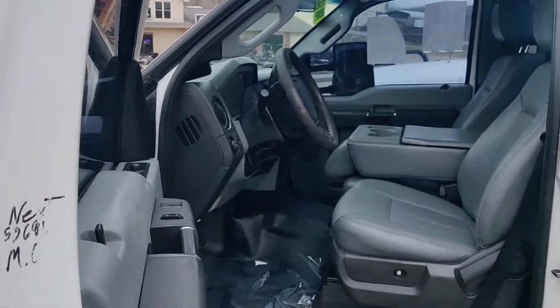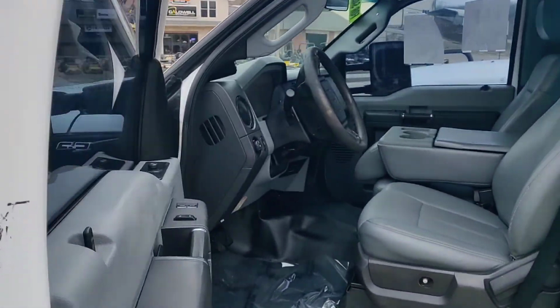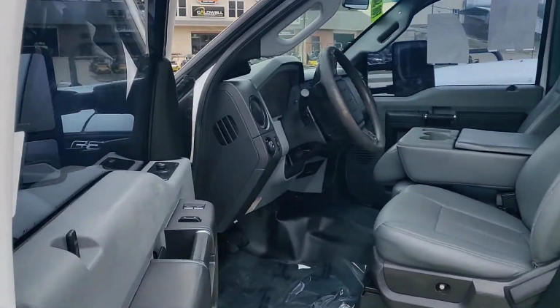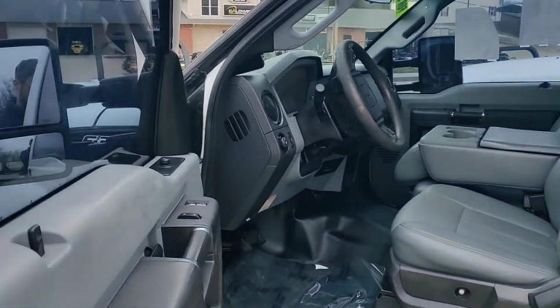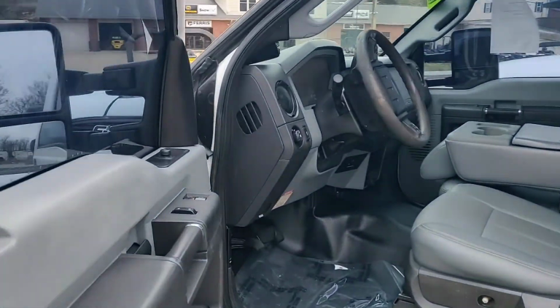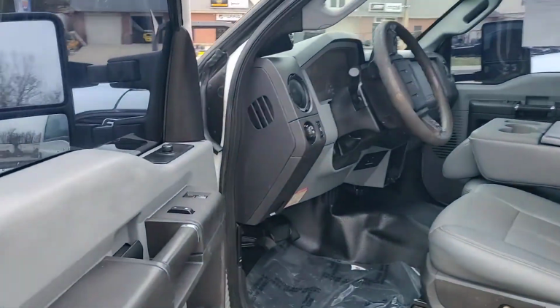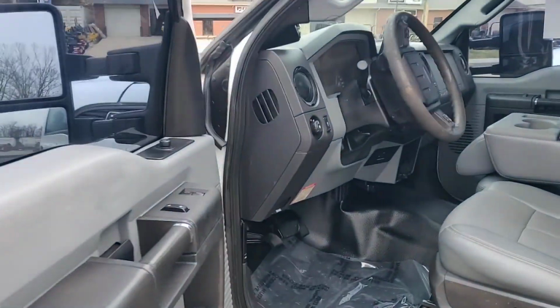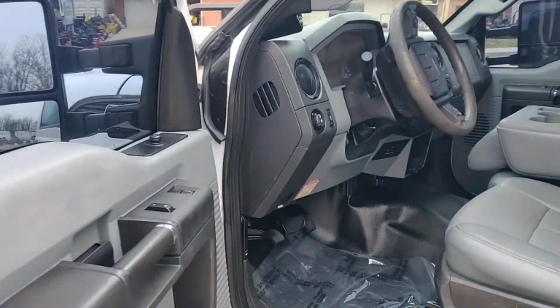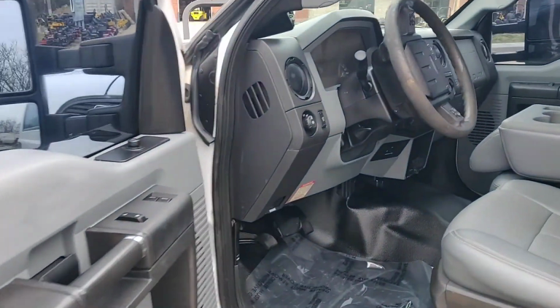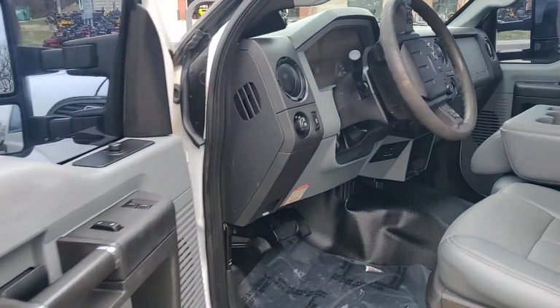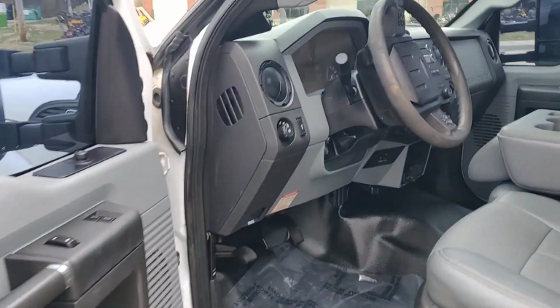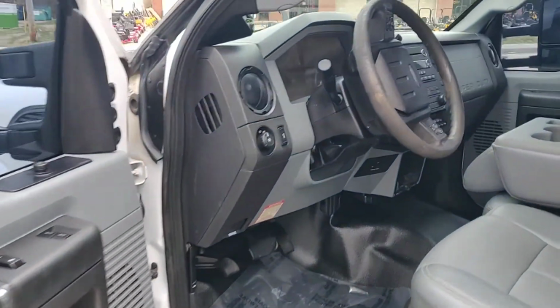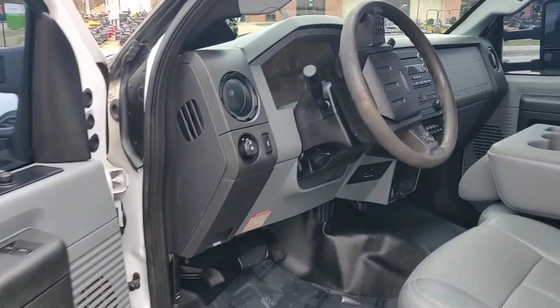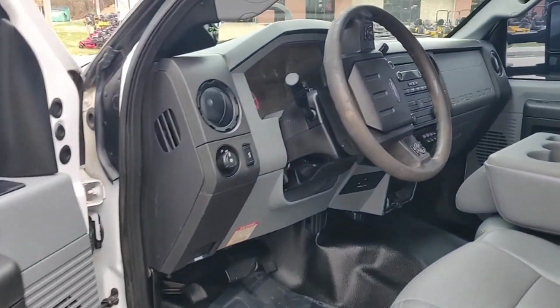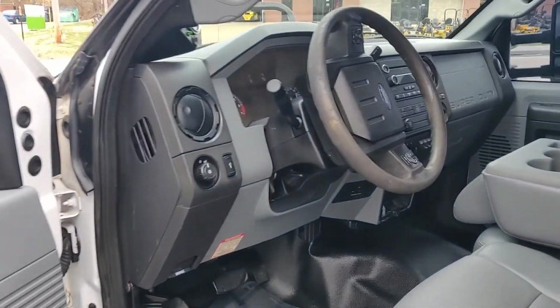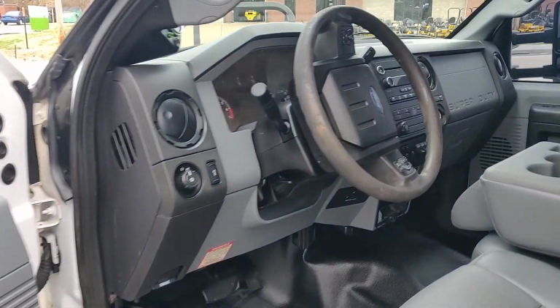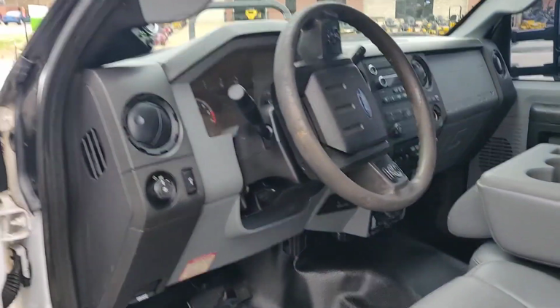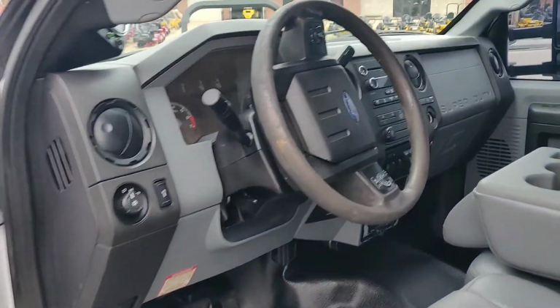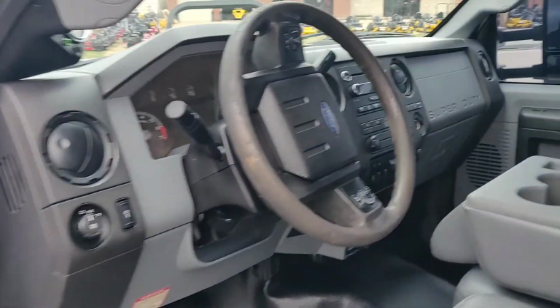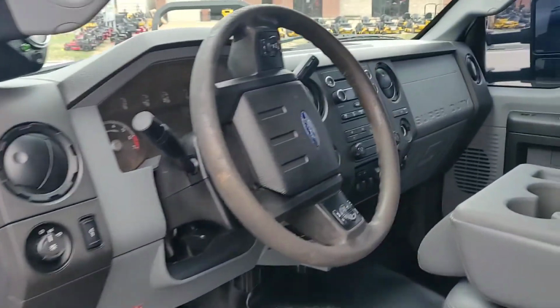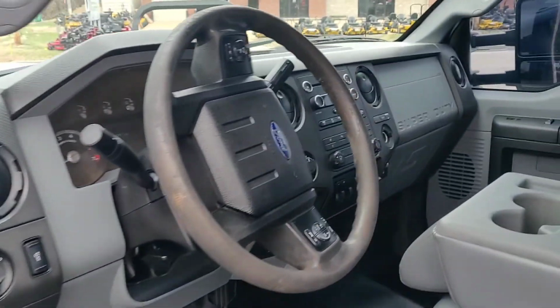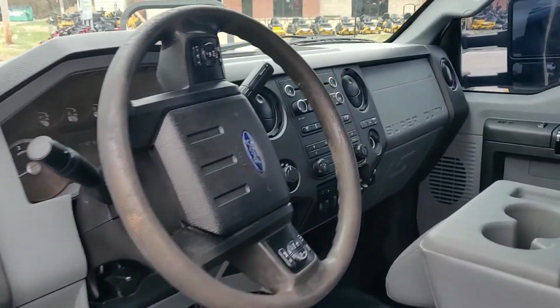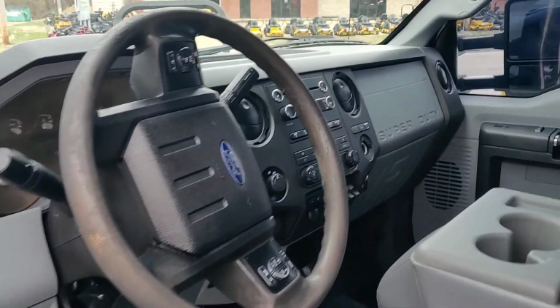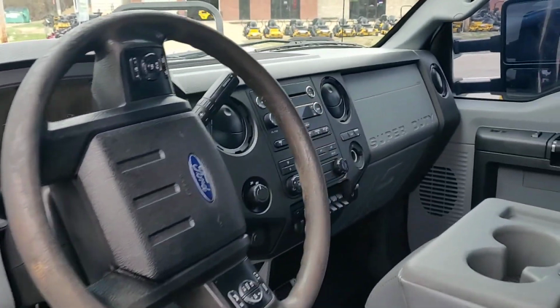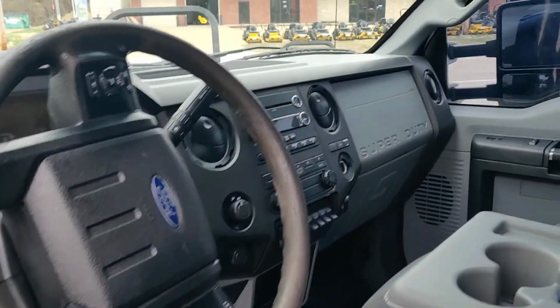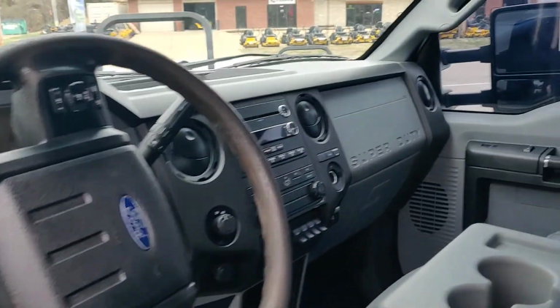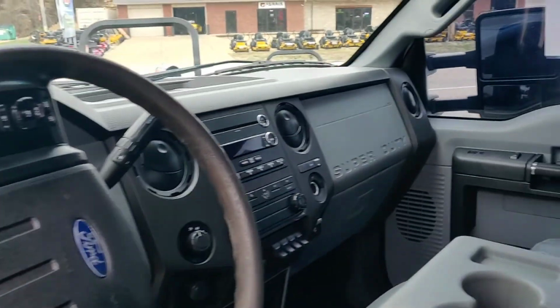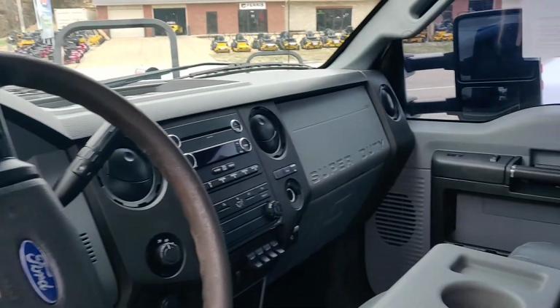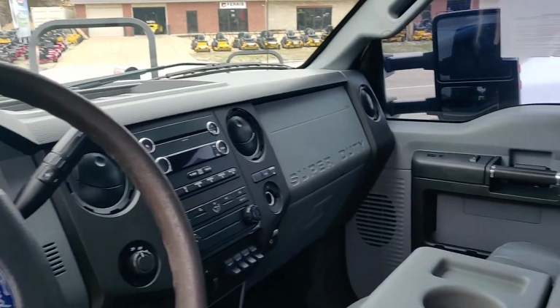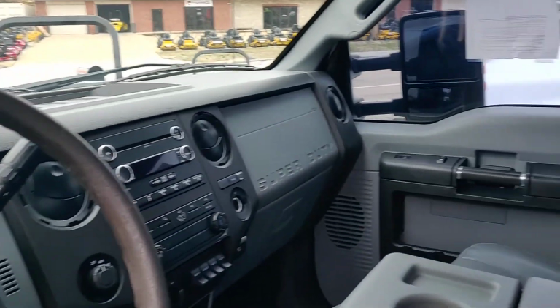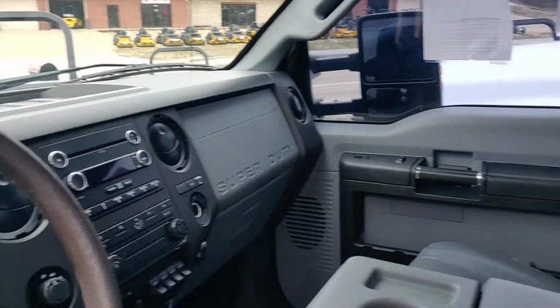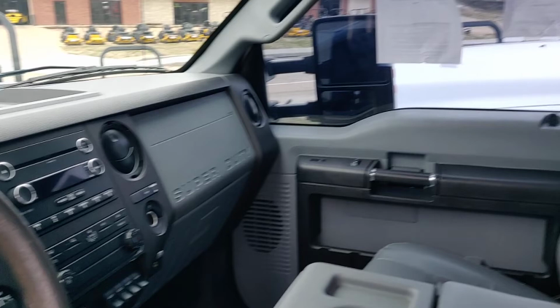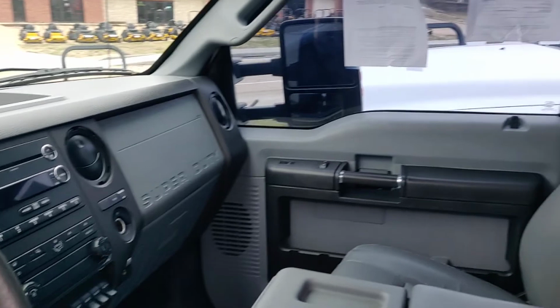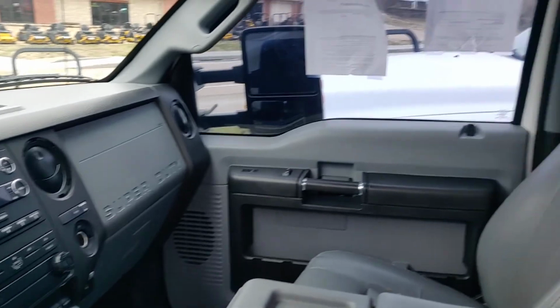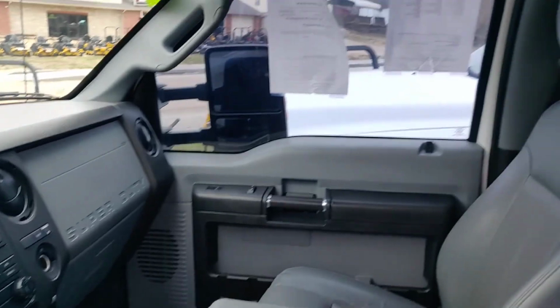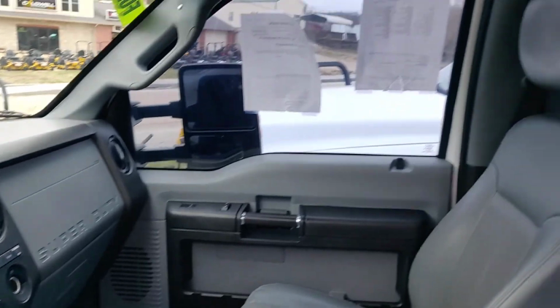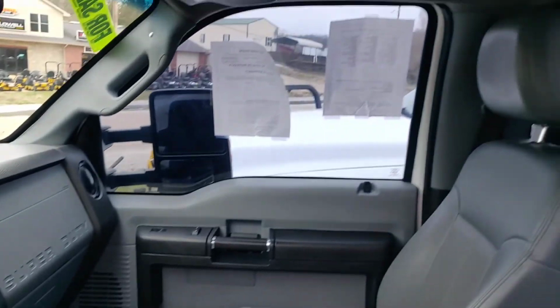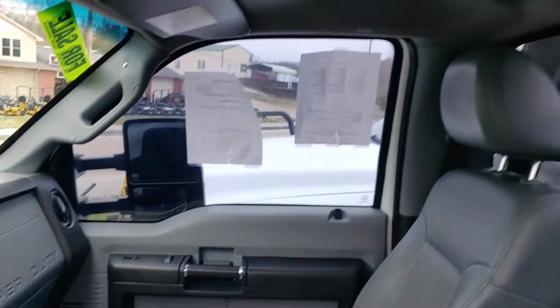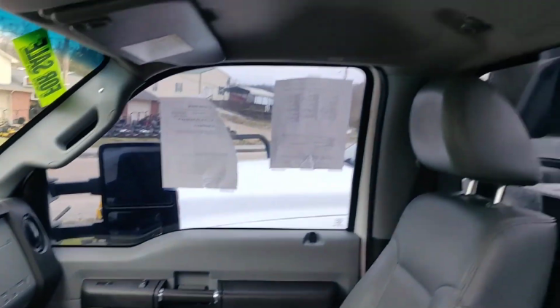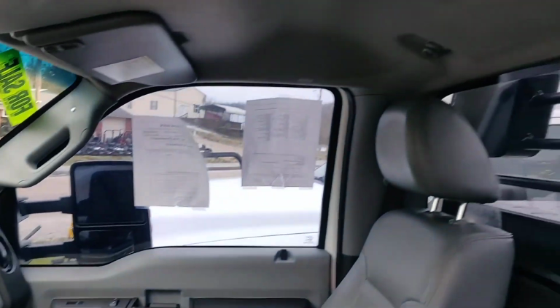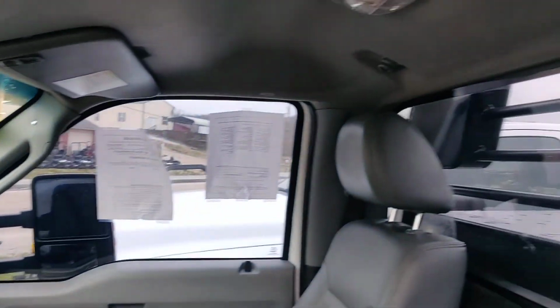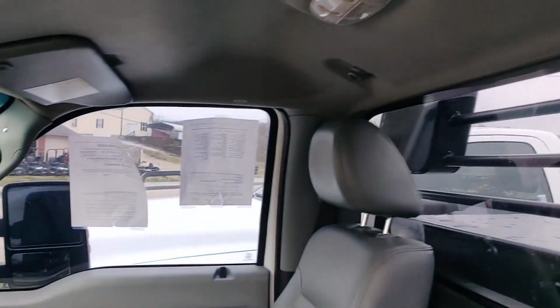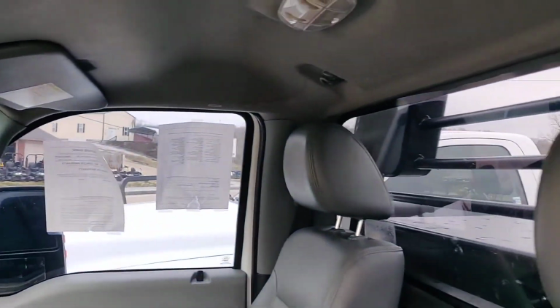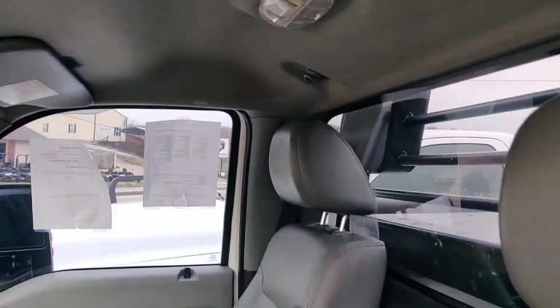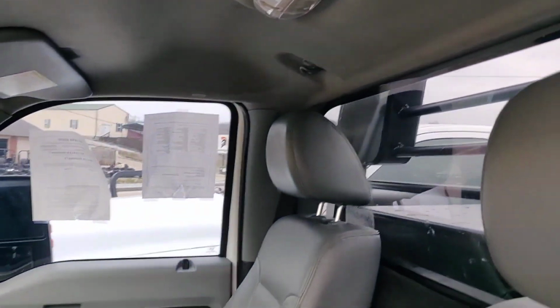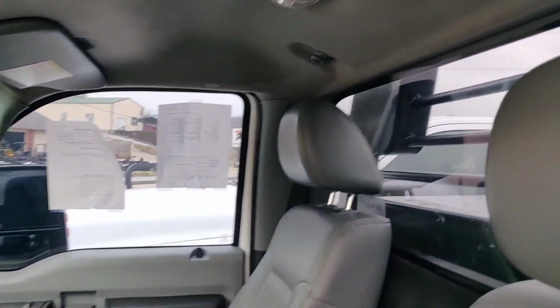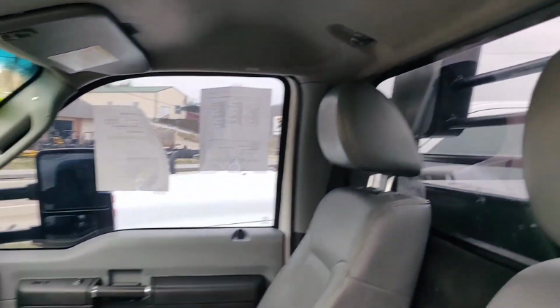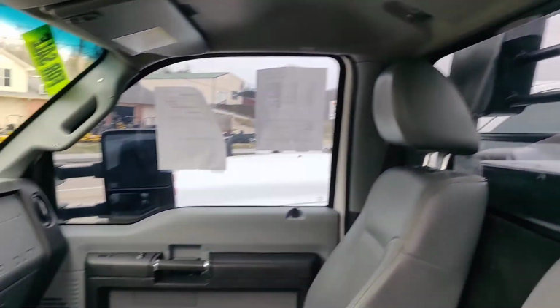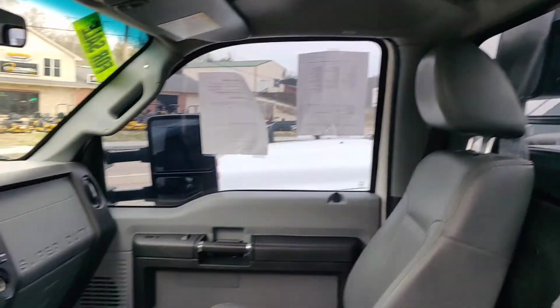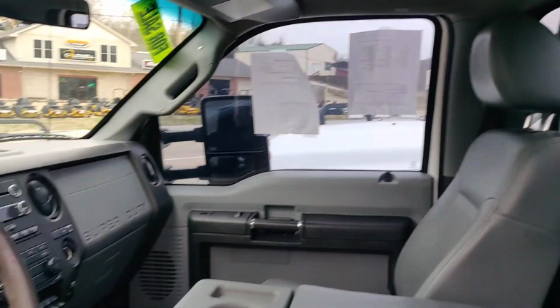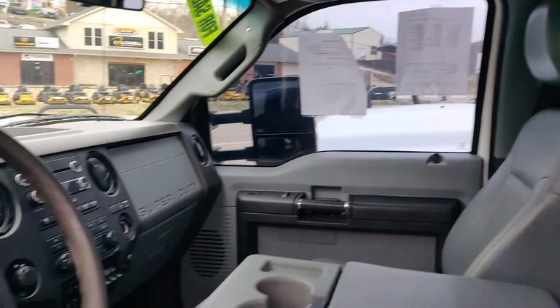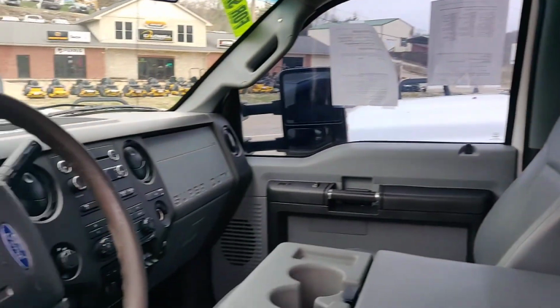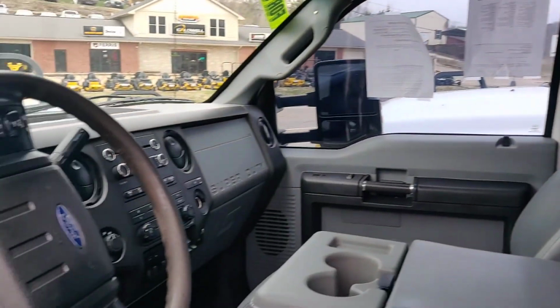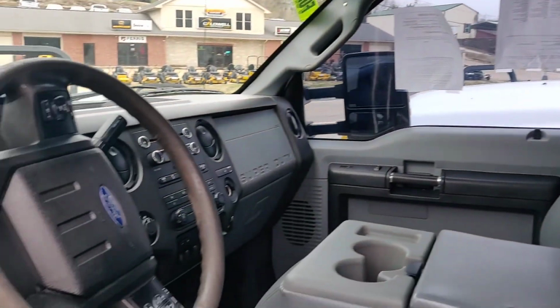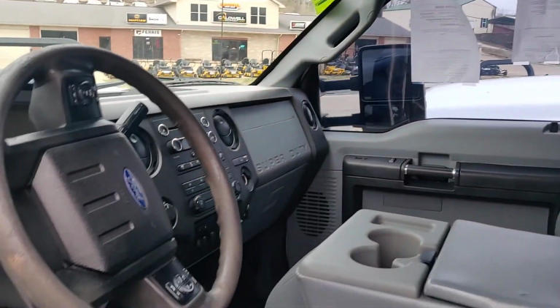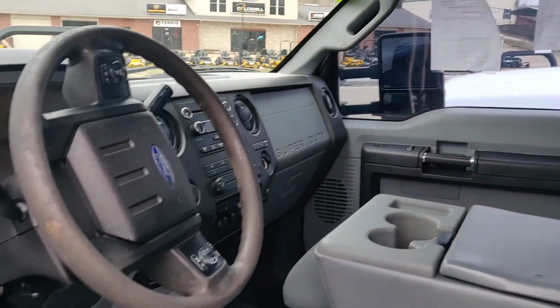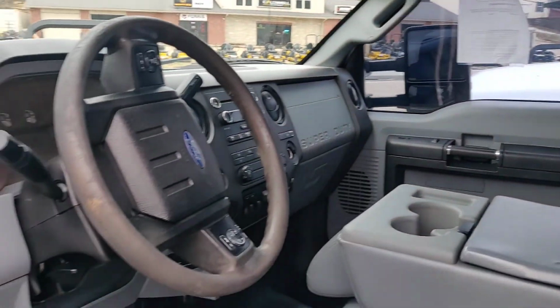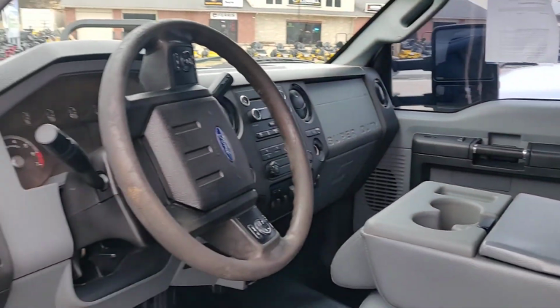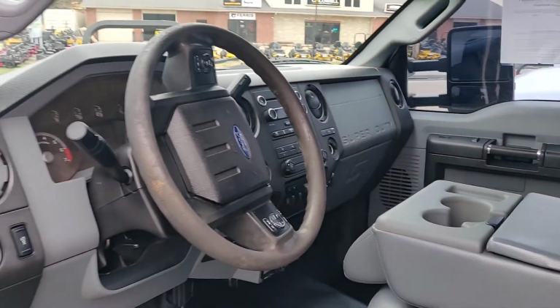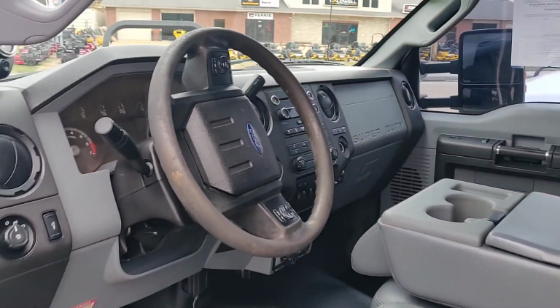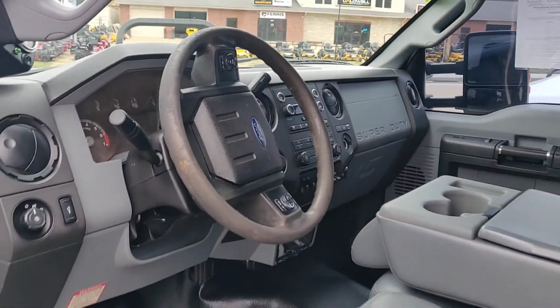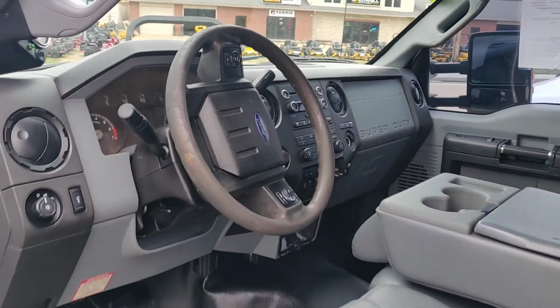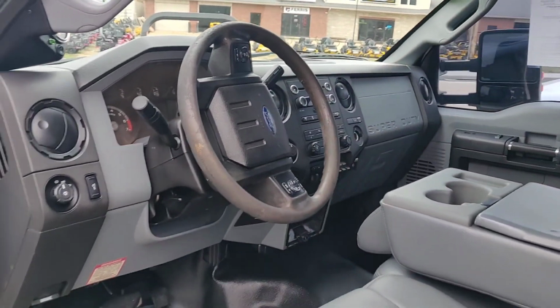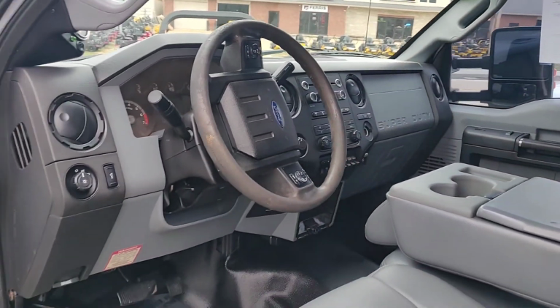Windows are tinted on this one. Interior pretty clean here. This one has just a touch over 153,000 miles.